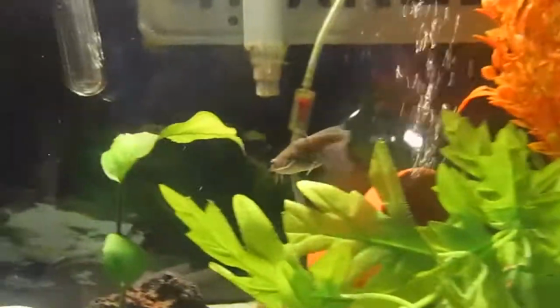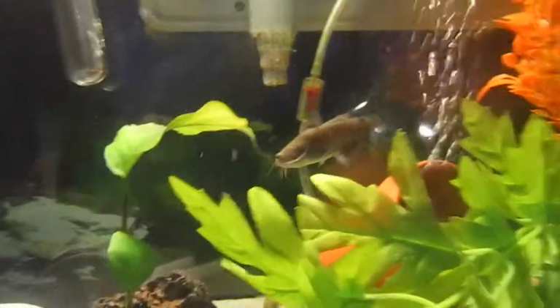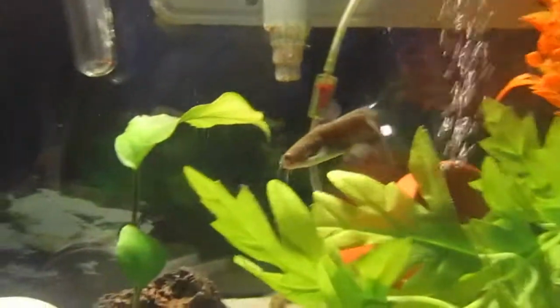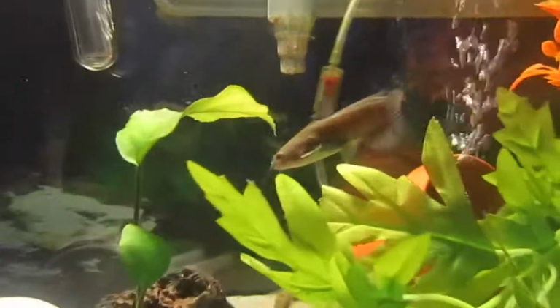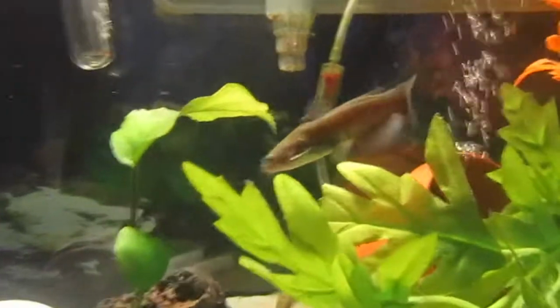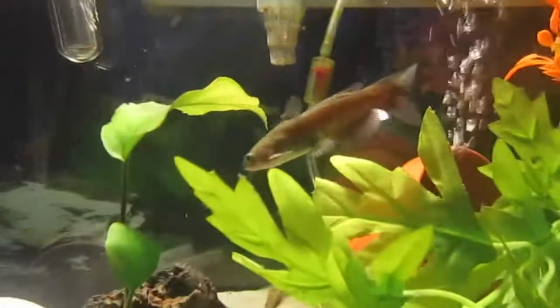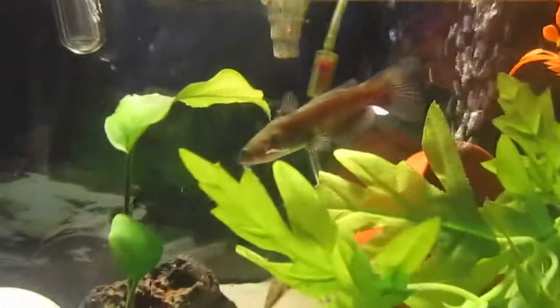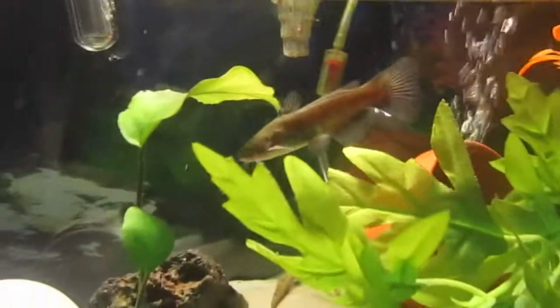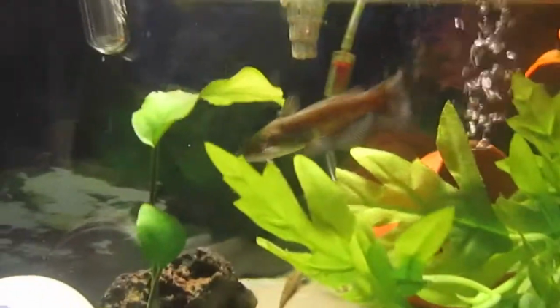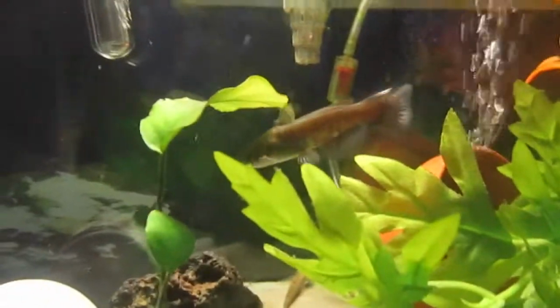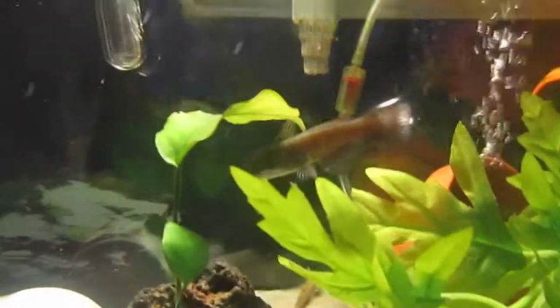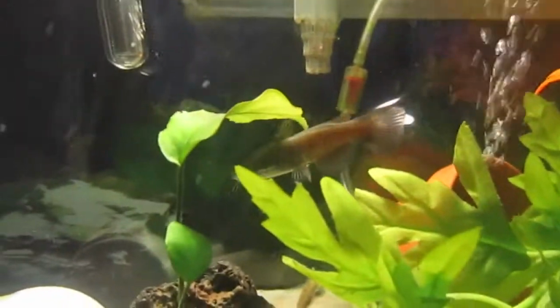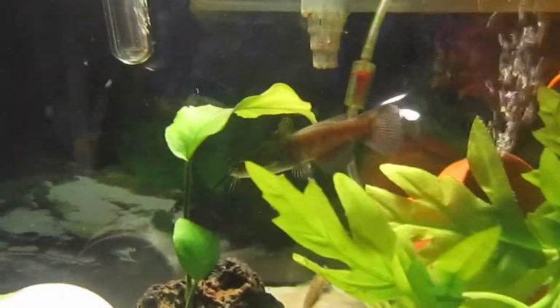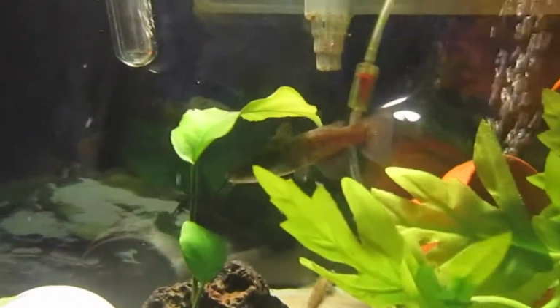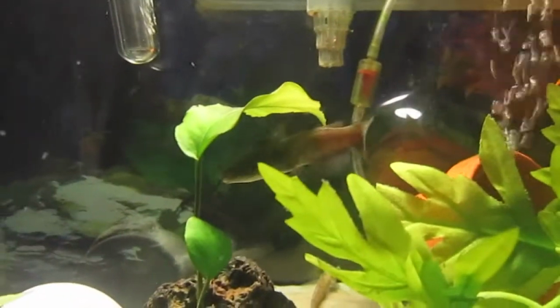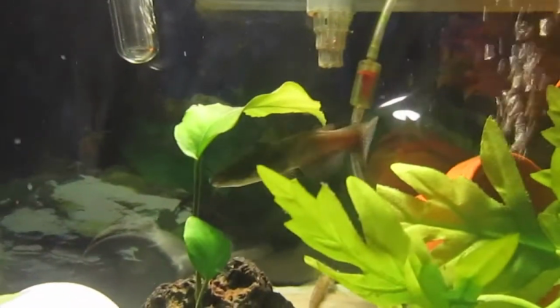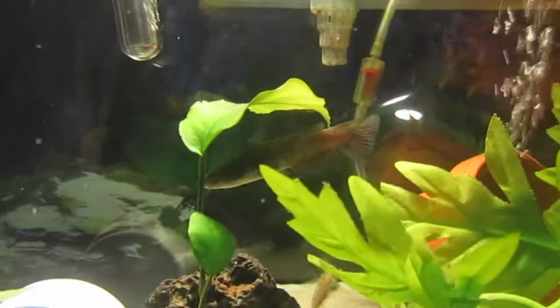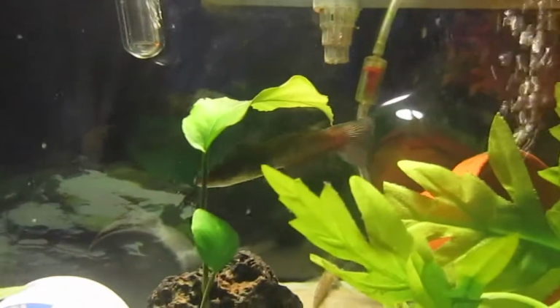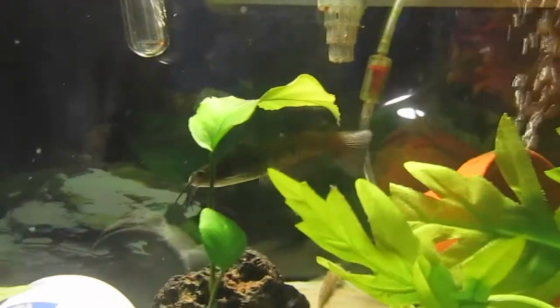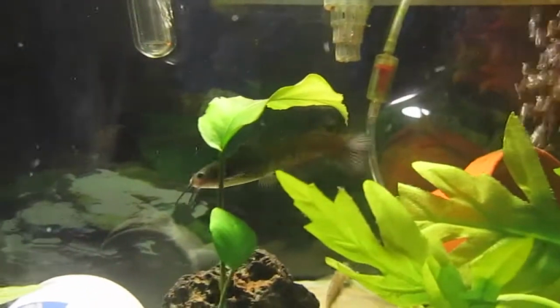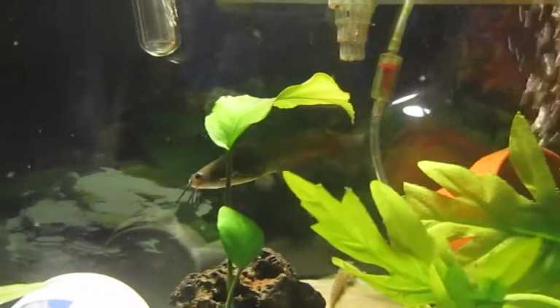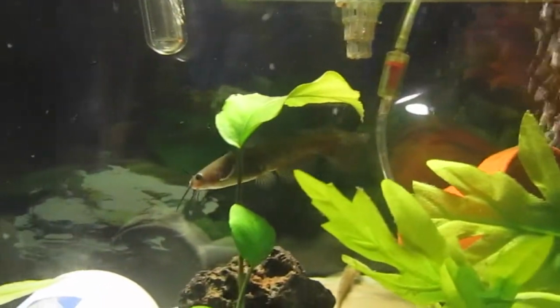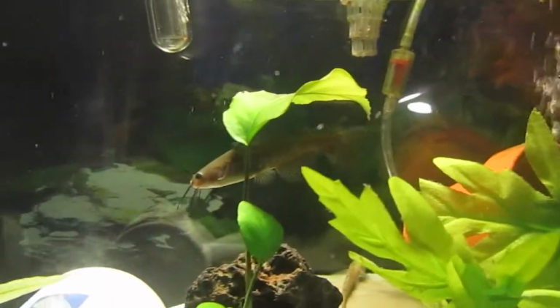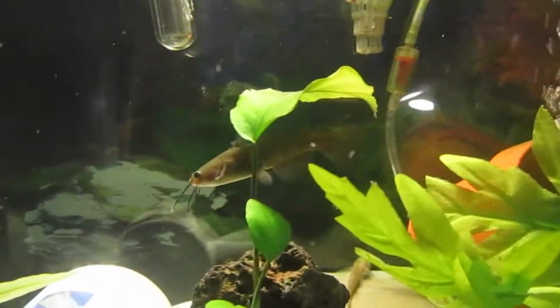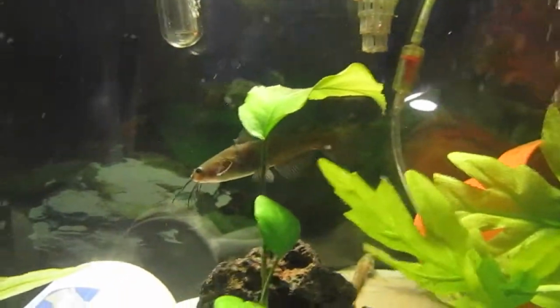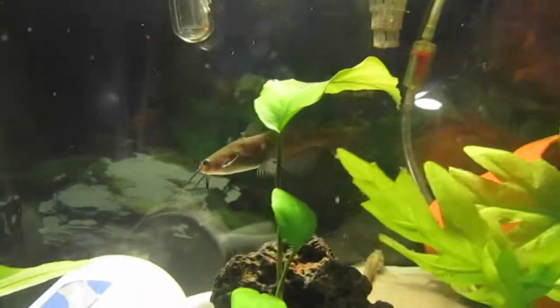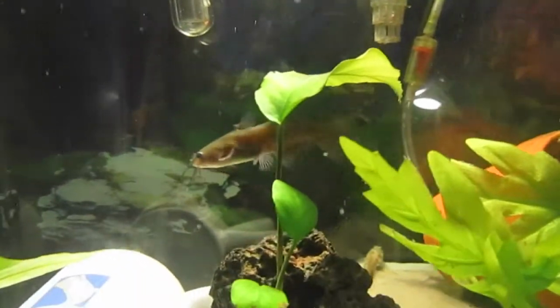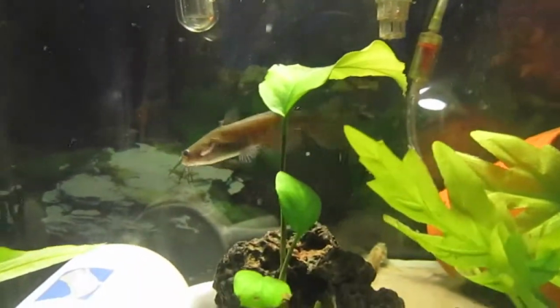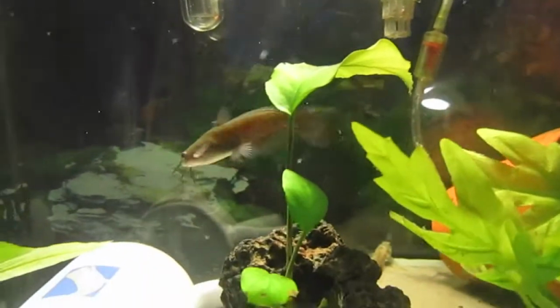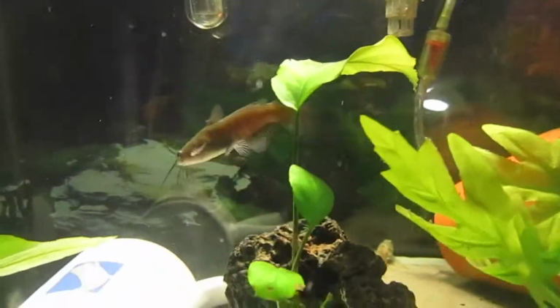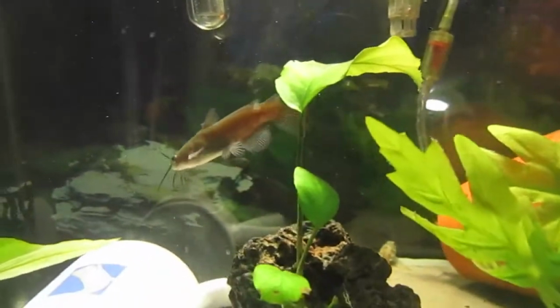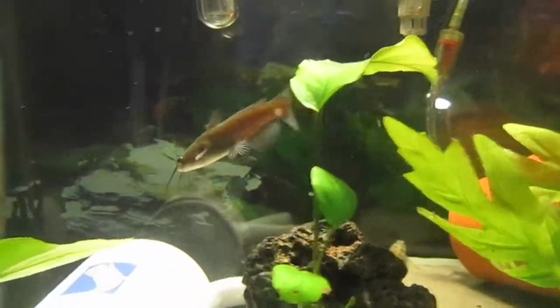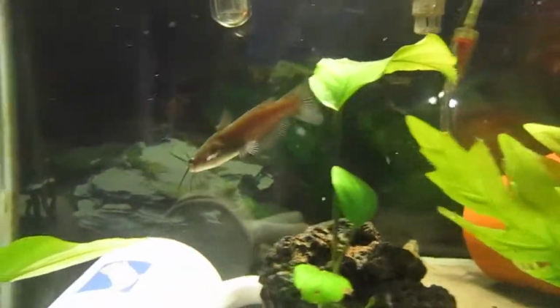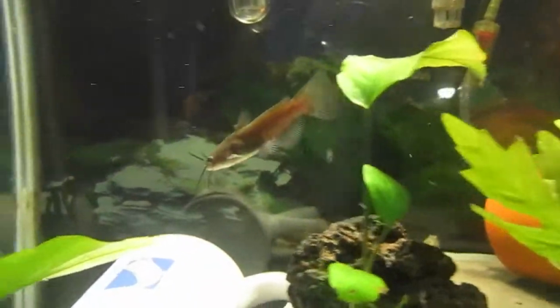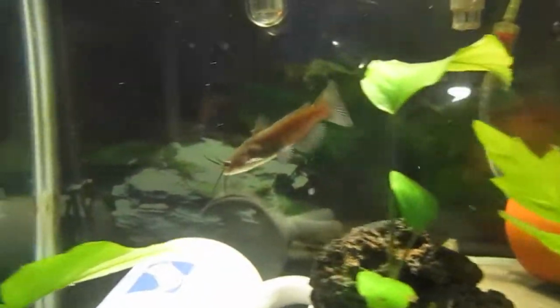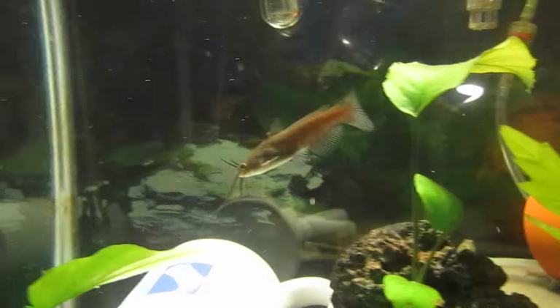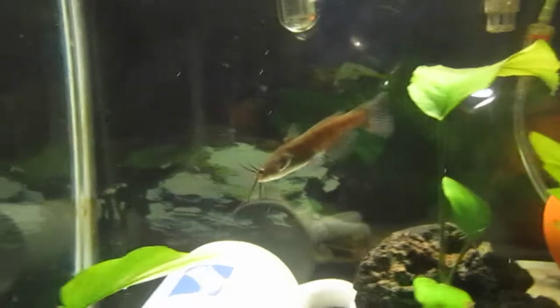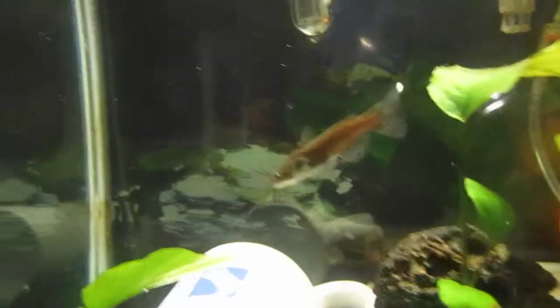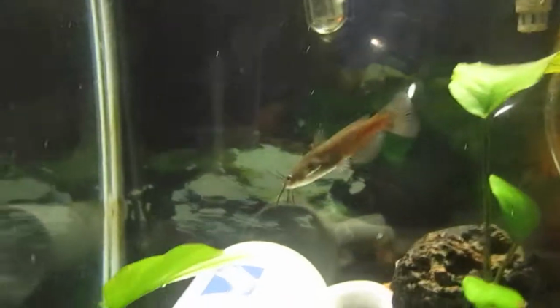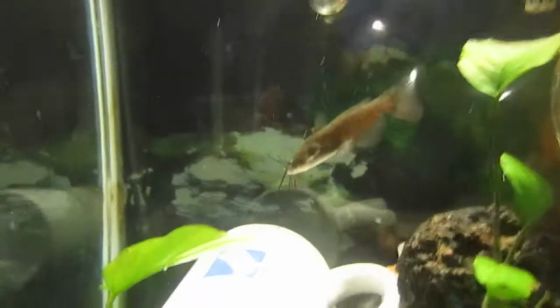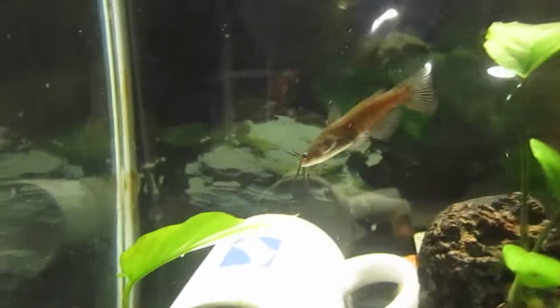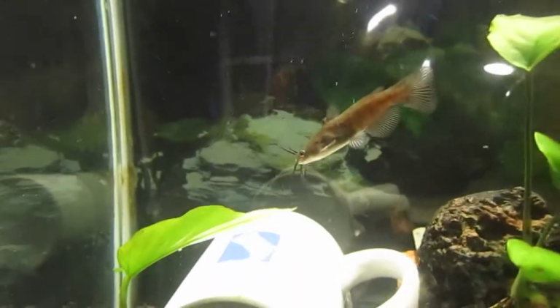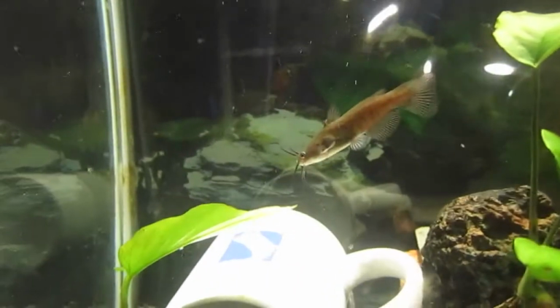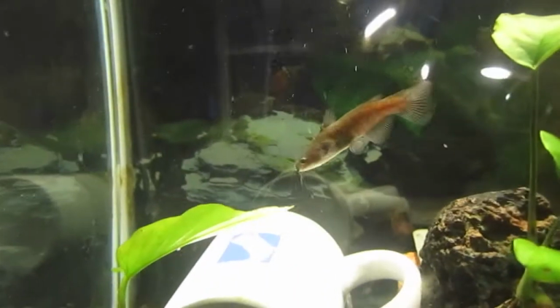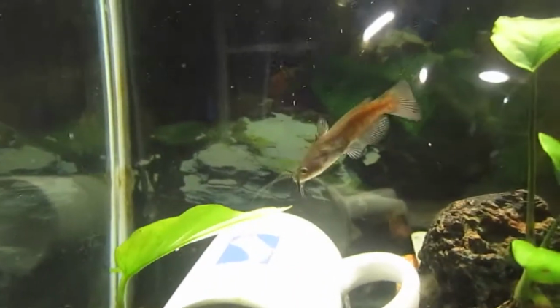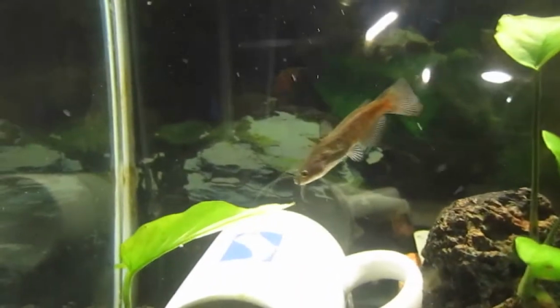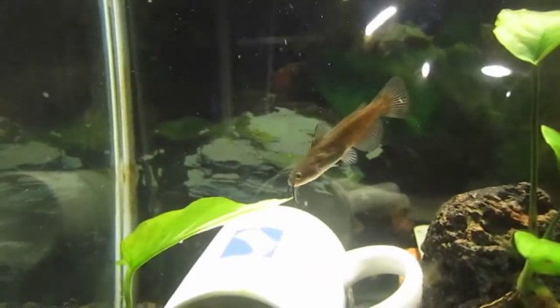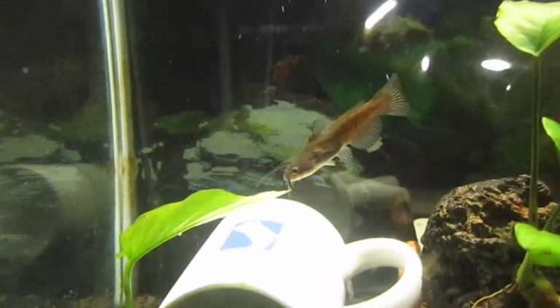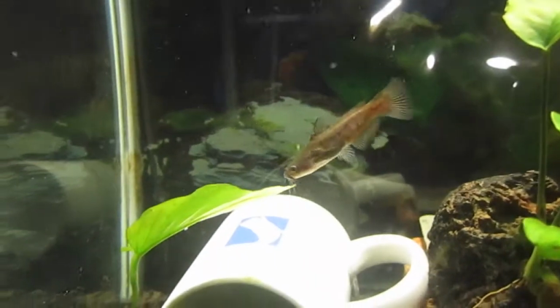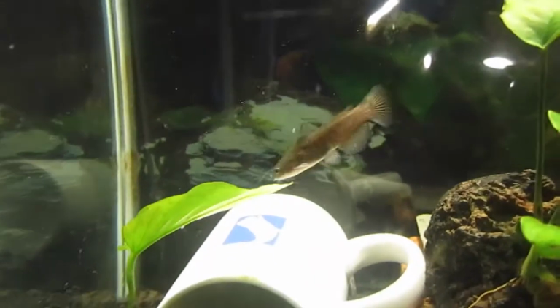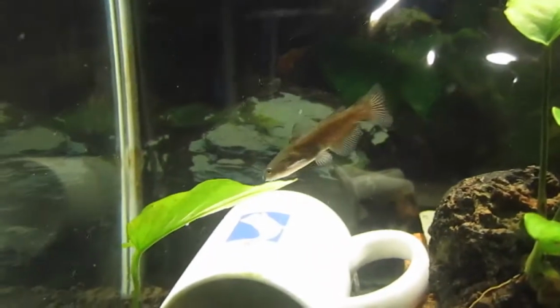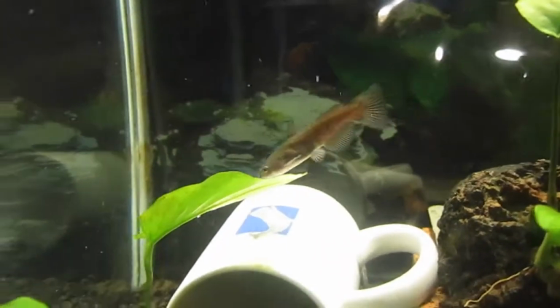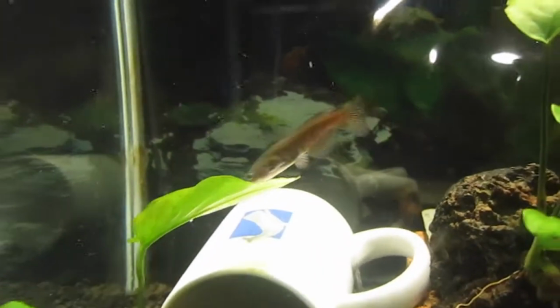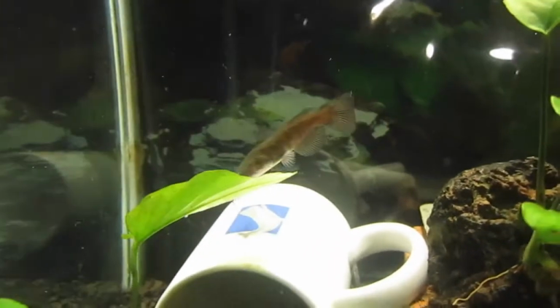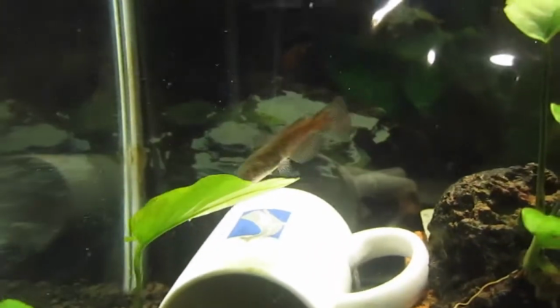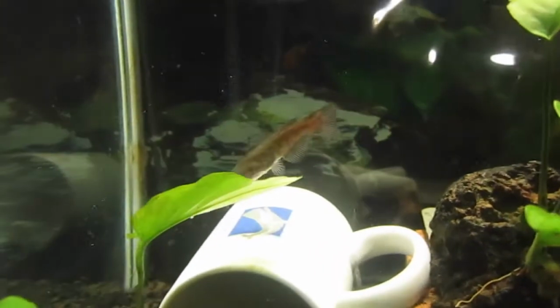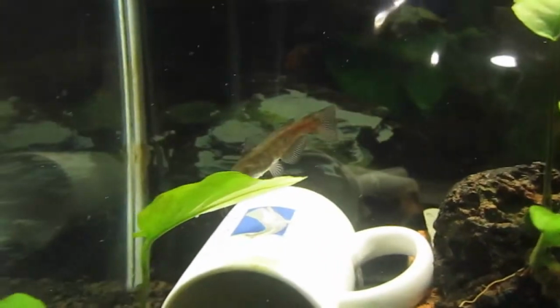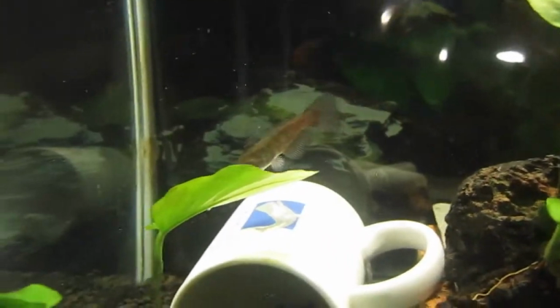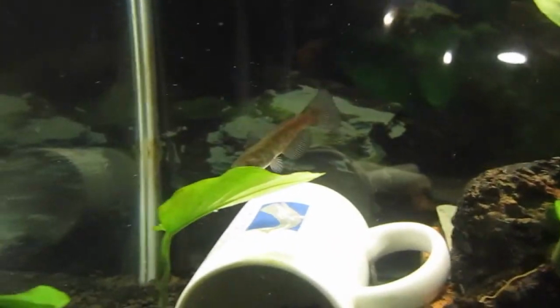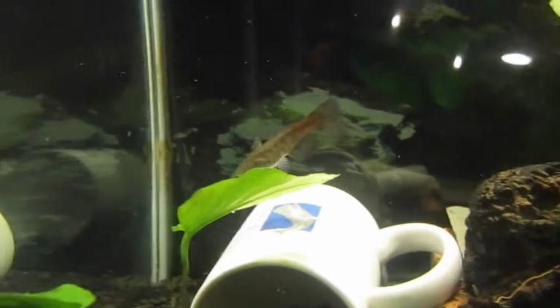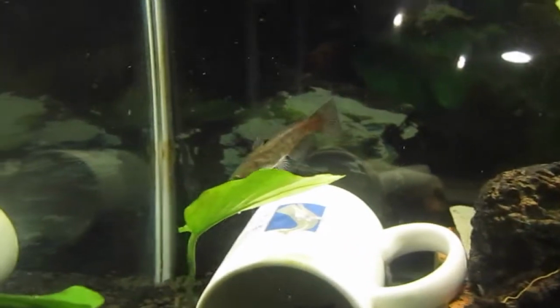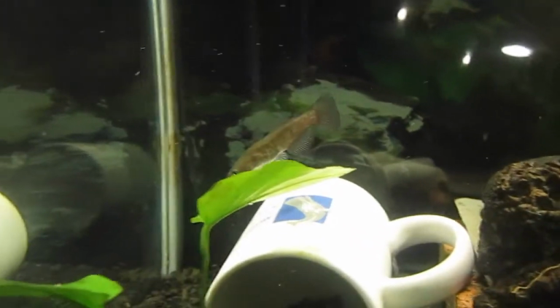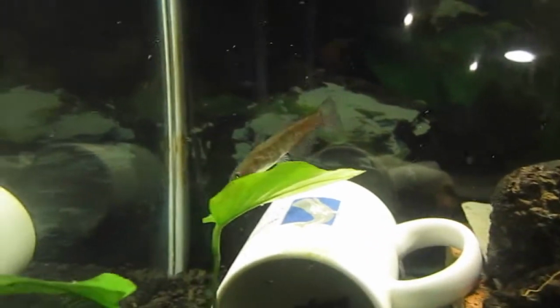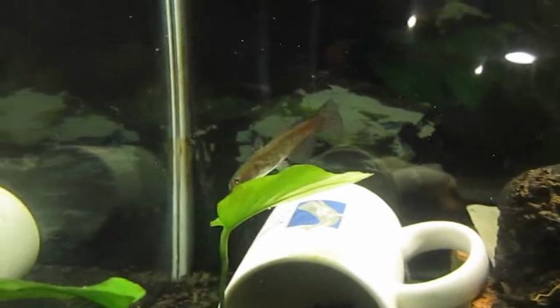Hey guys, this is Forest Fish Tanks back with another video. Today I want to do a care video on the bullhead, specifically the yellow bullhead catfish.